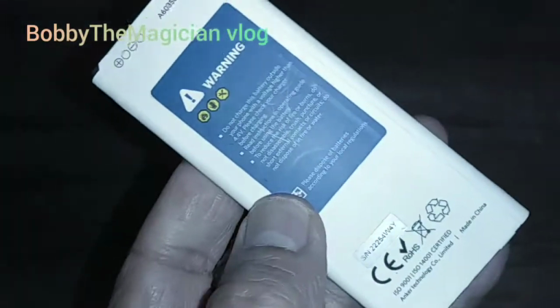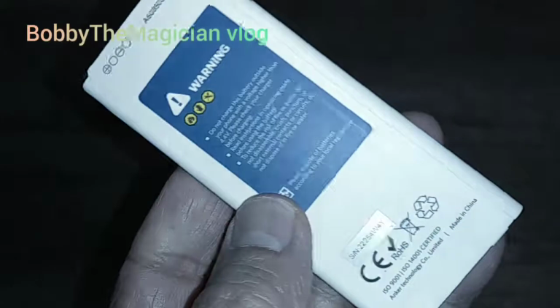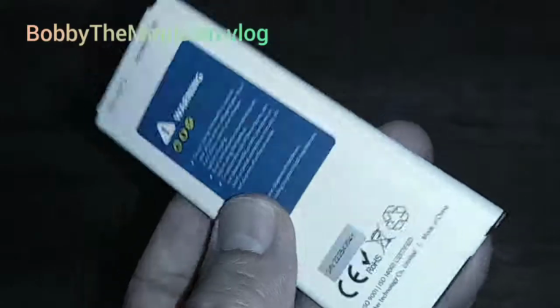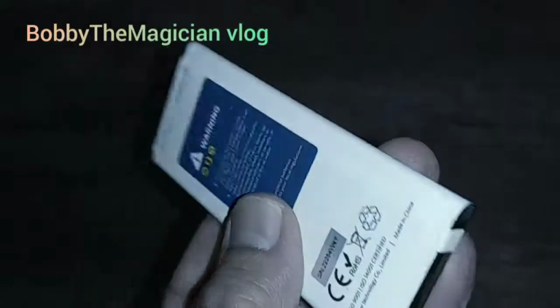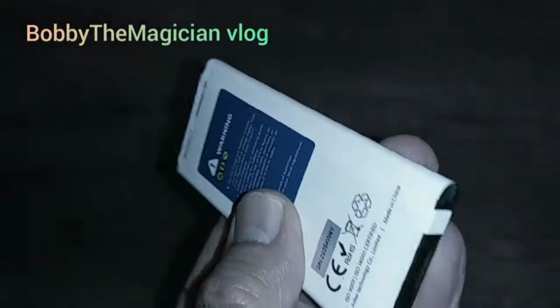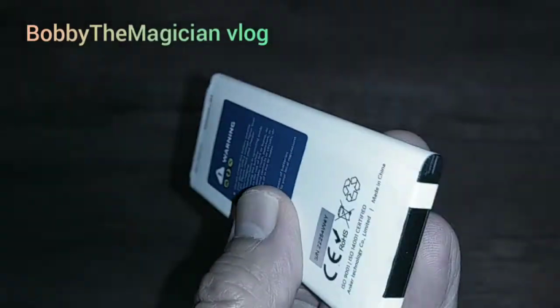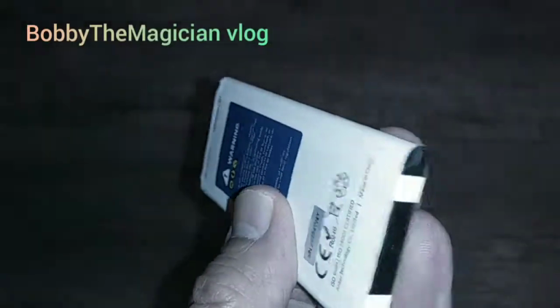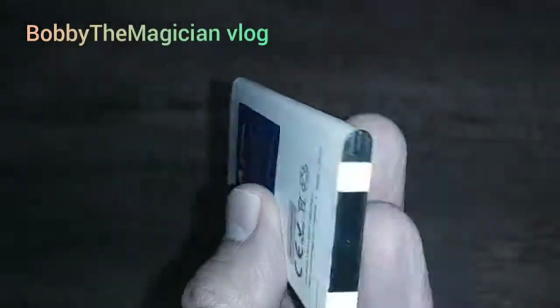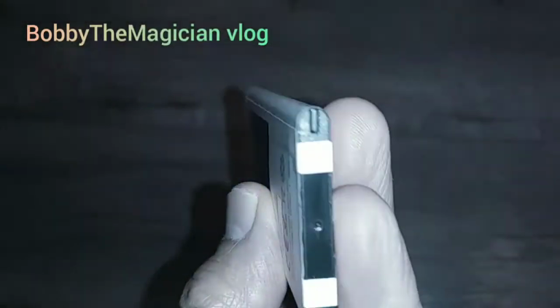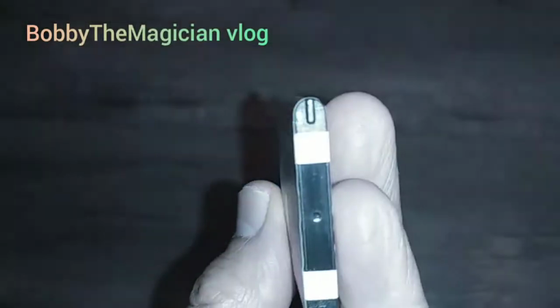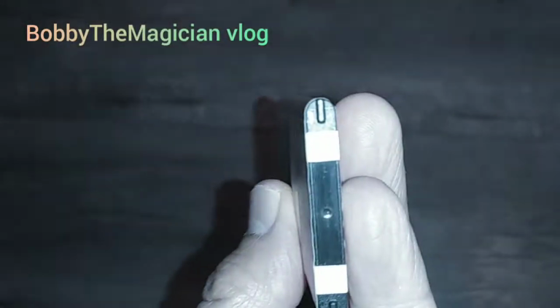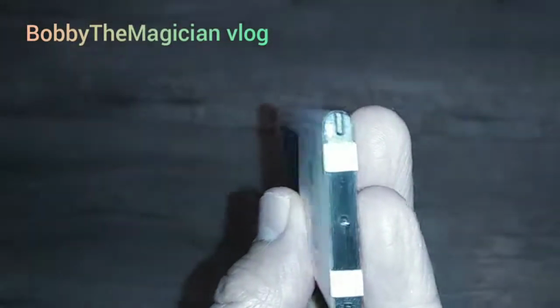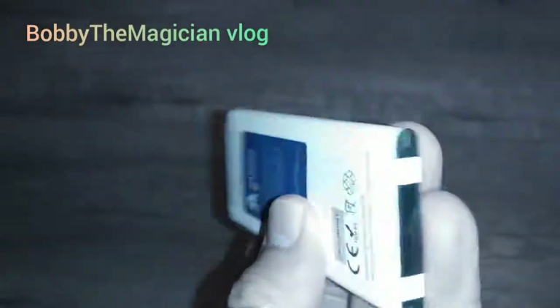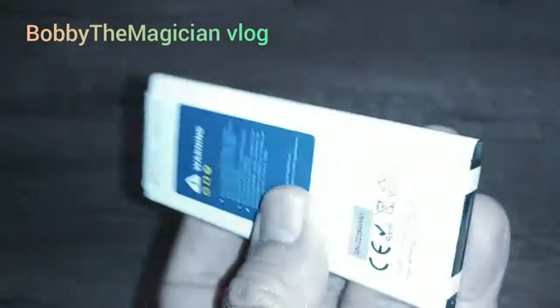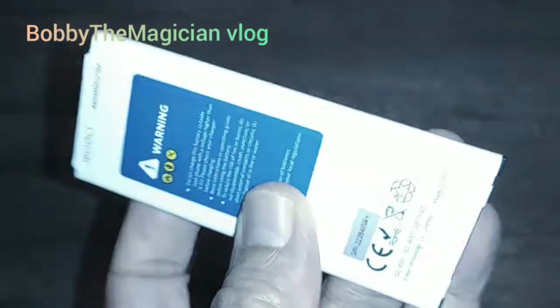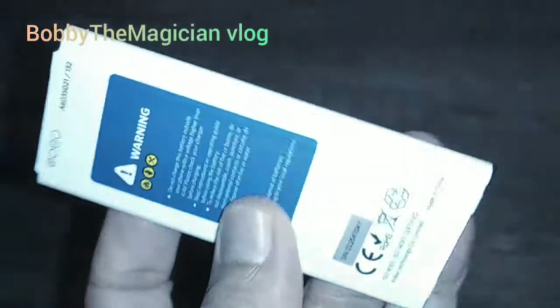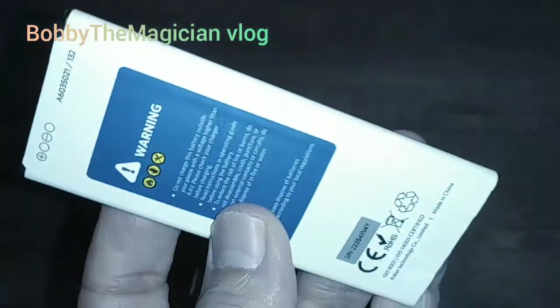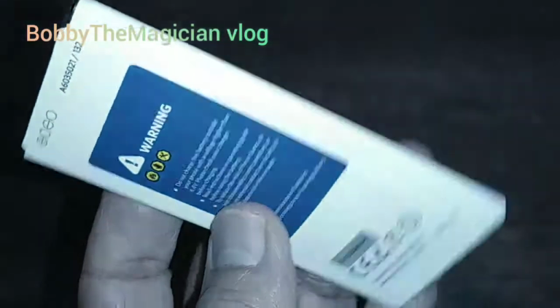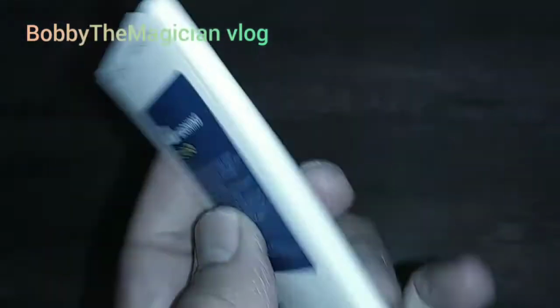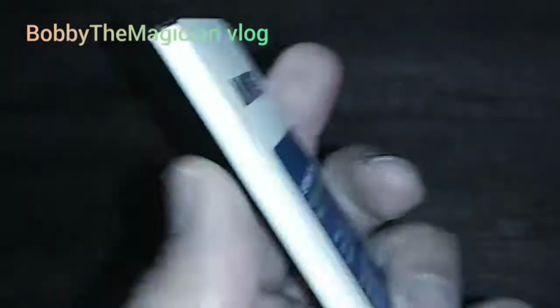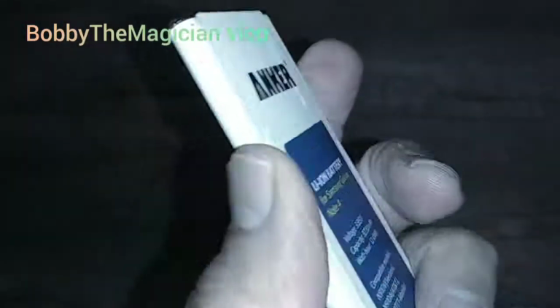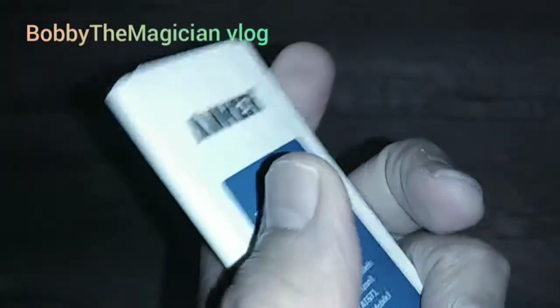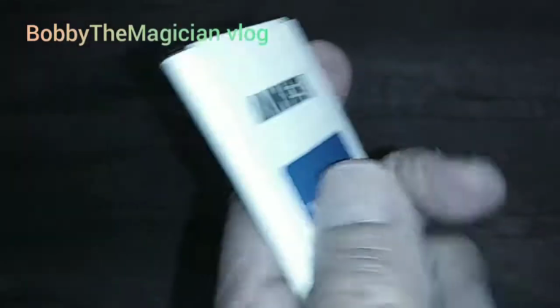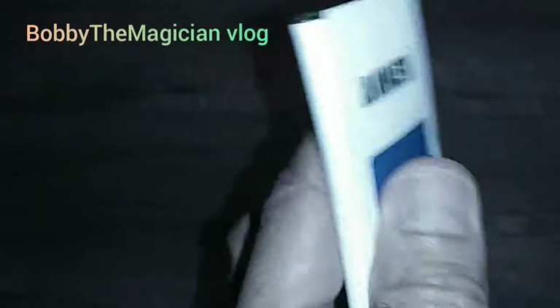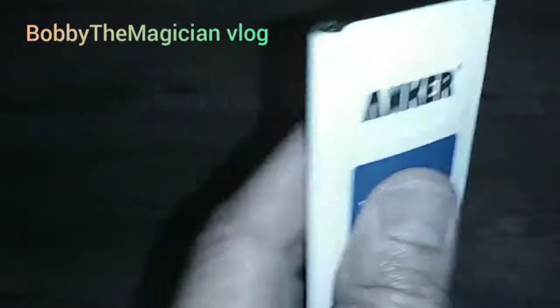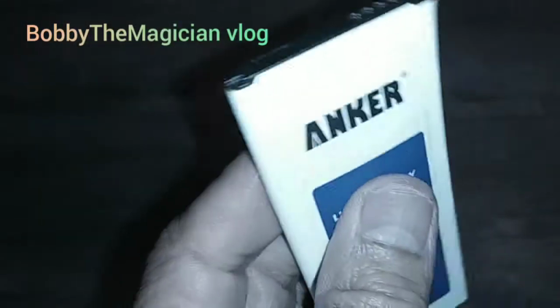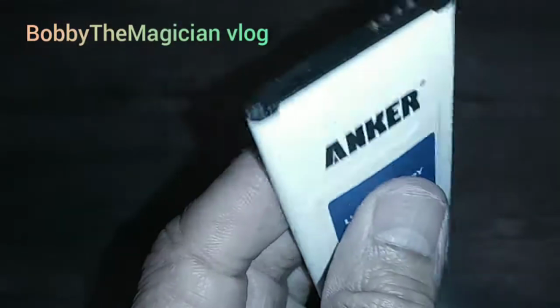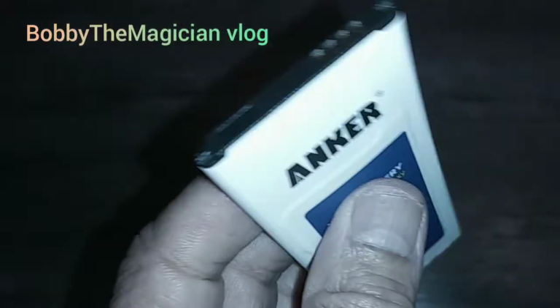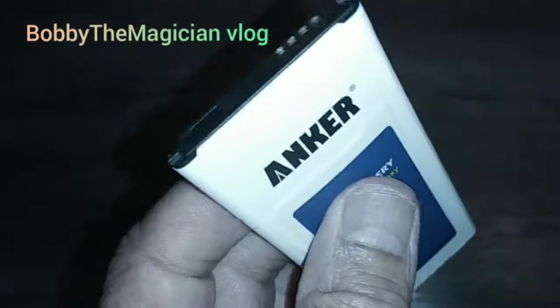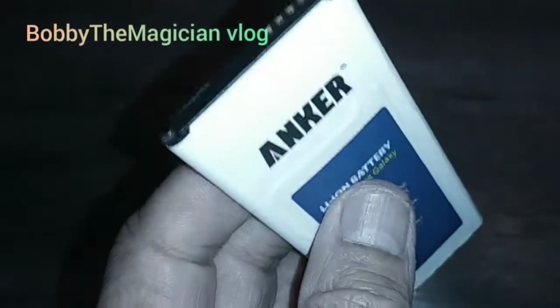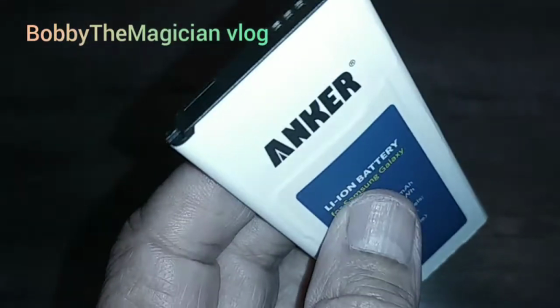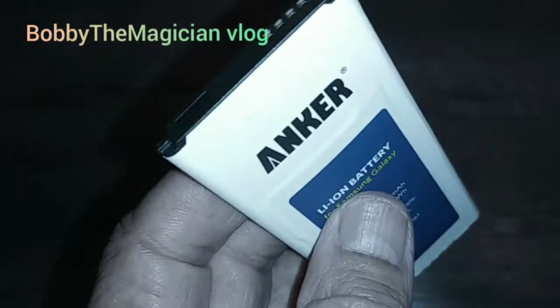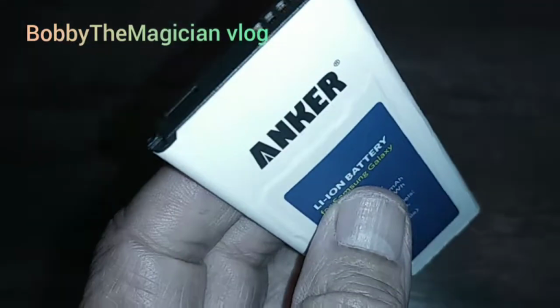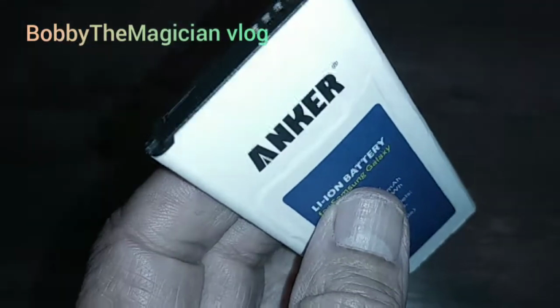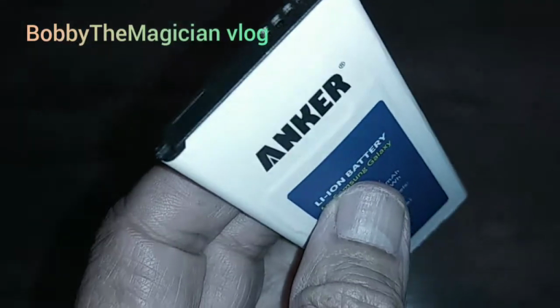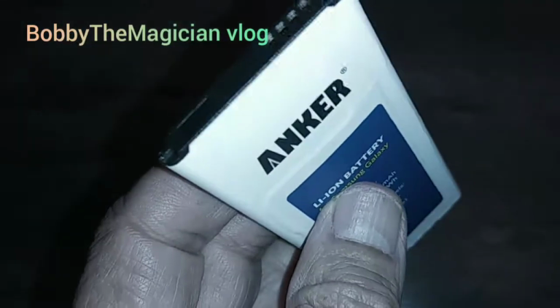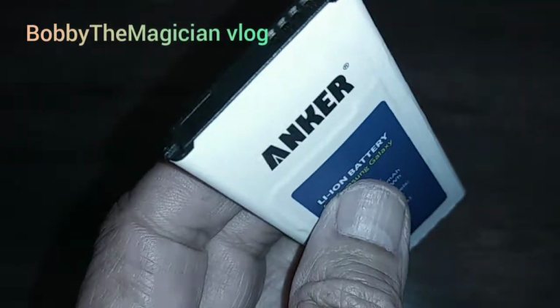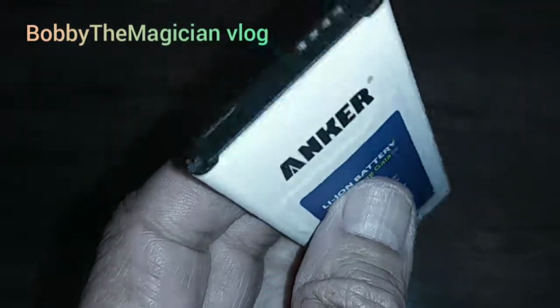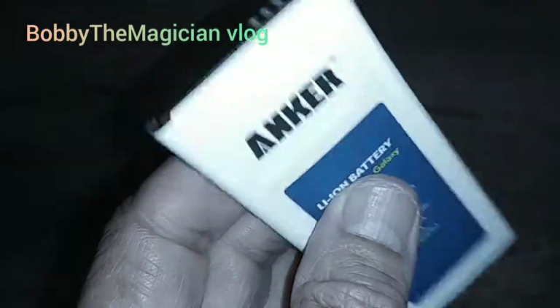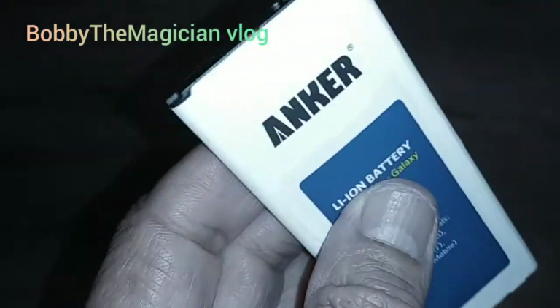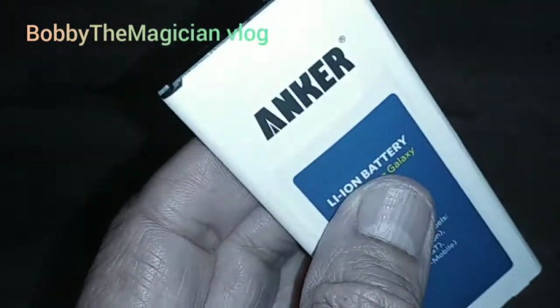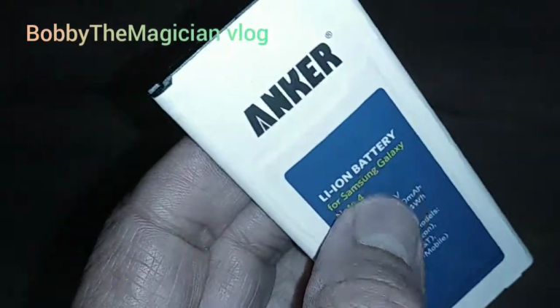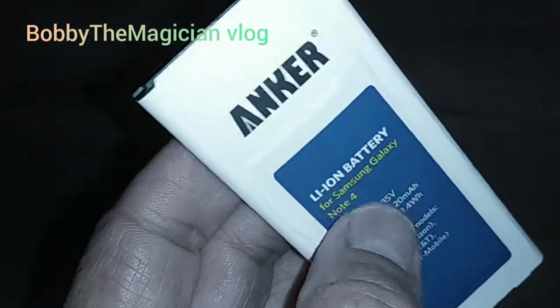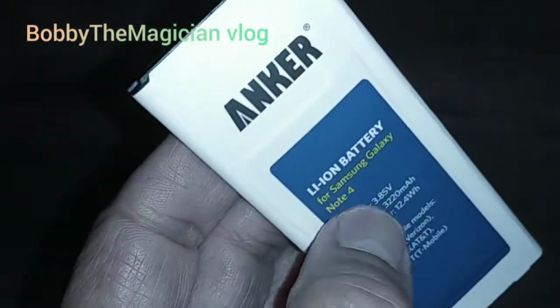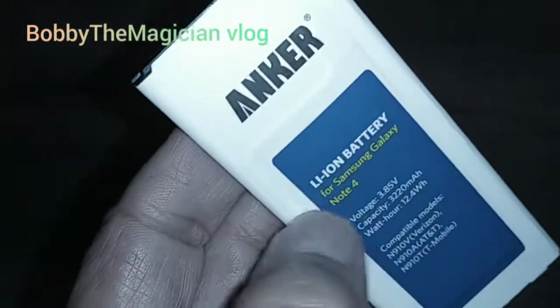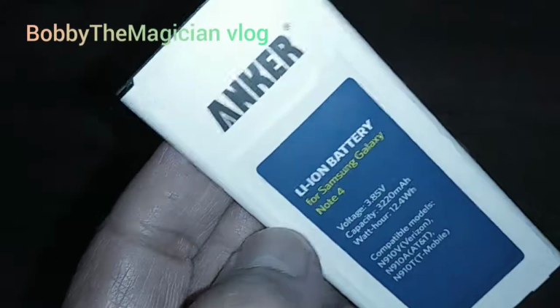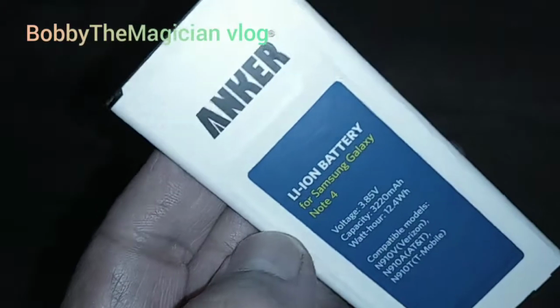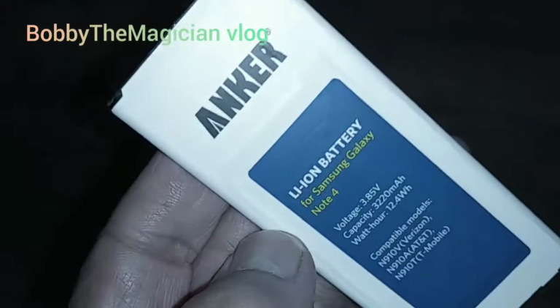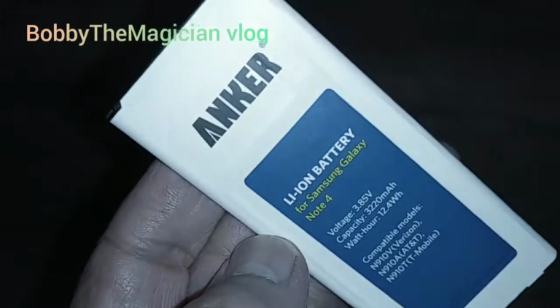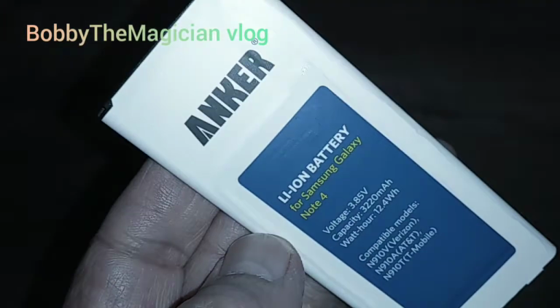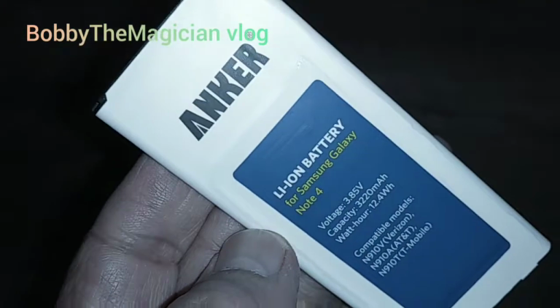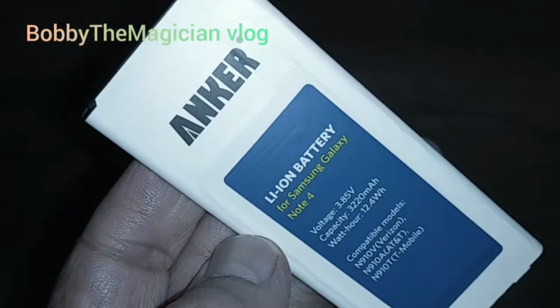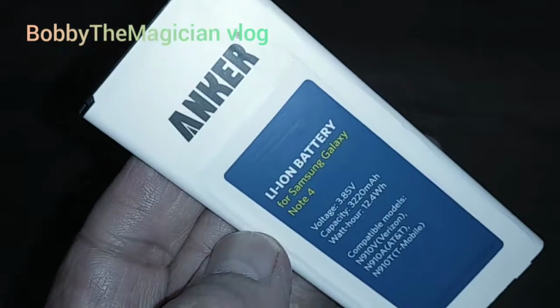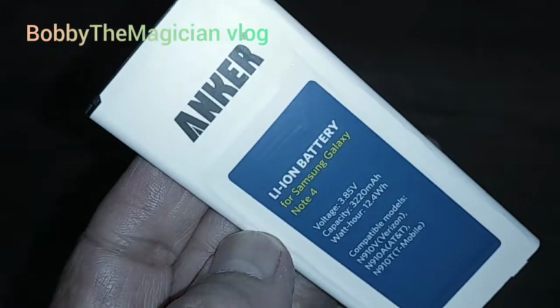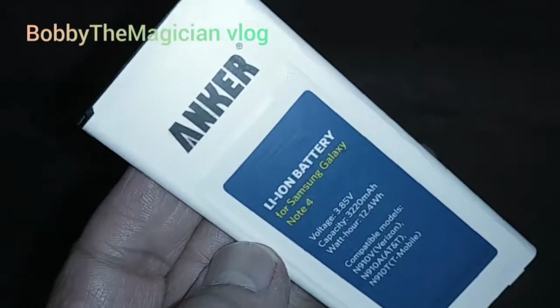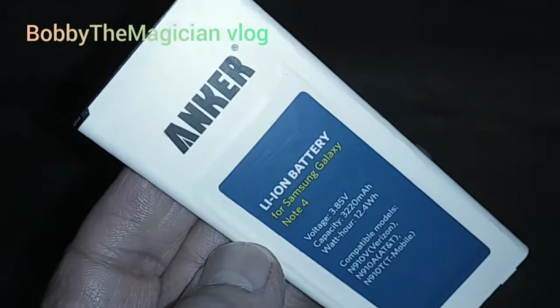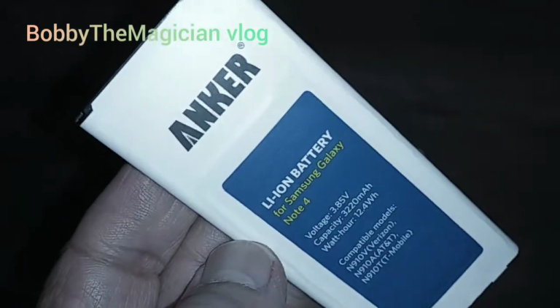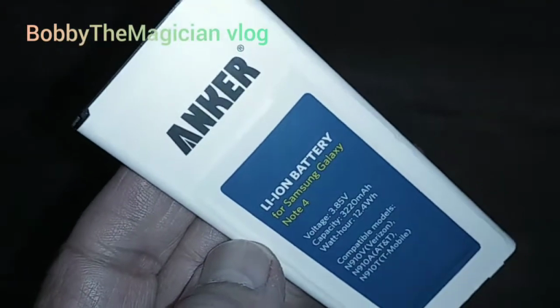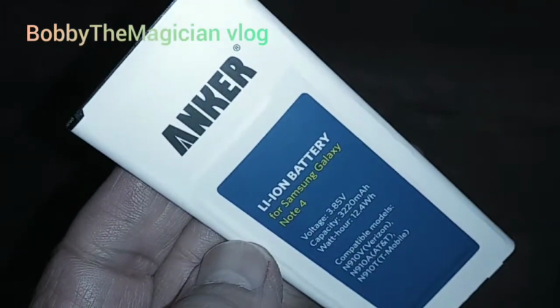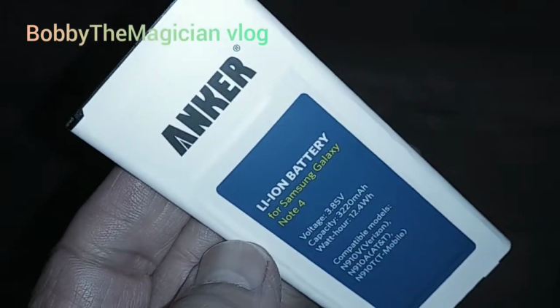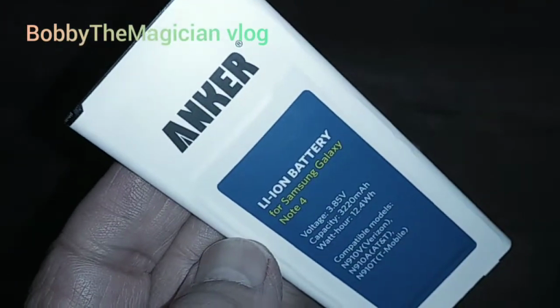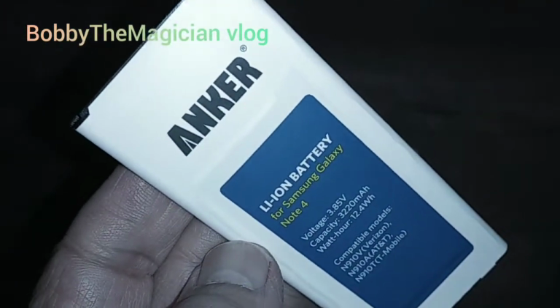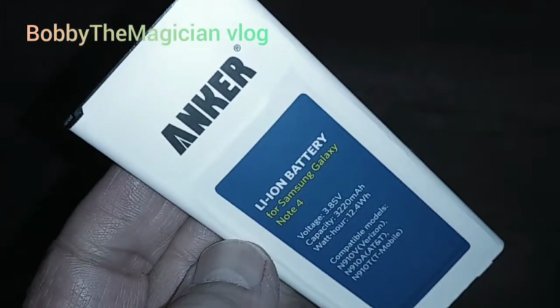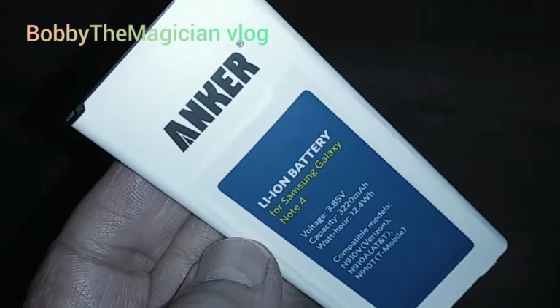Replacing the battery, the Note 4 is now booting up okay. I won't be buying this Anker again.